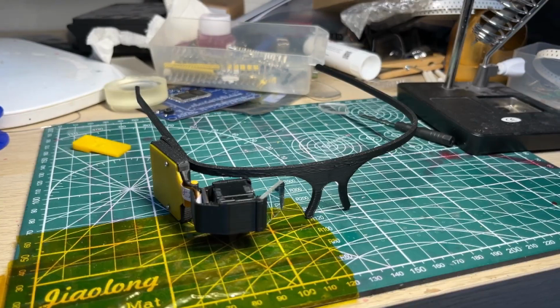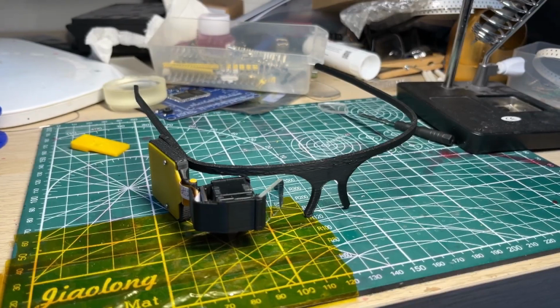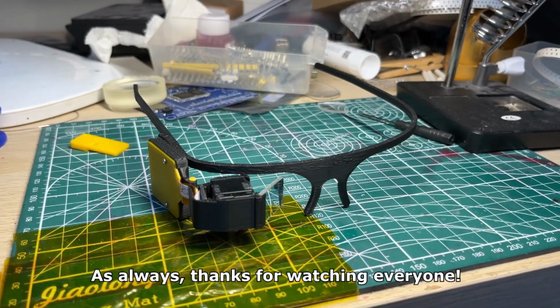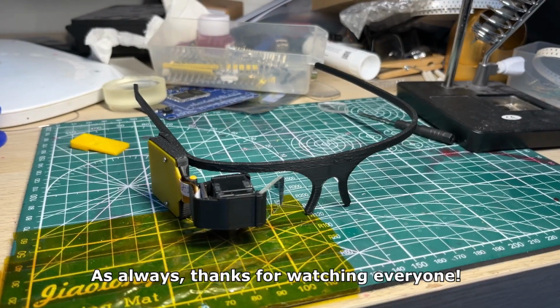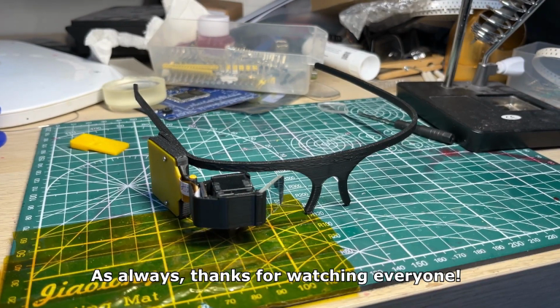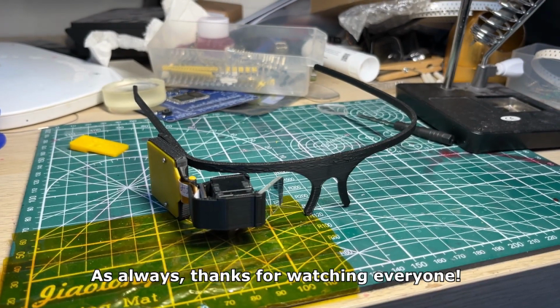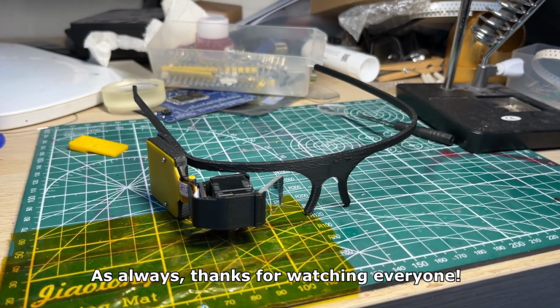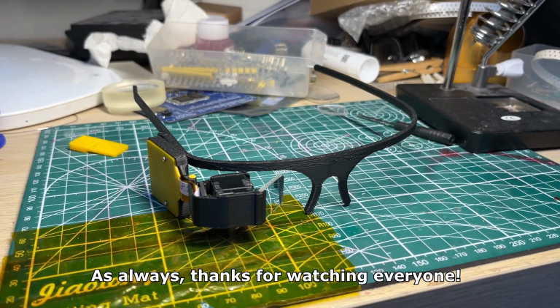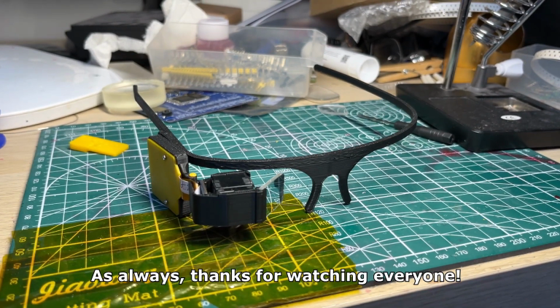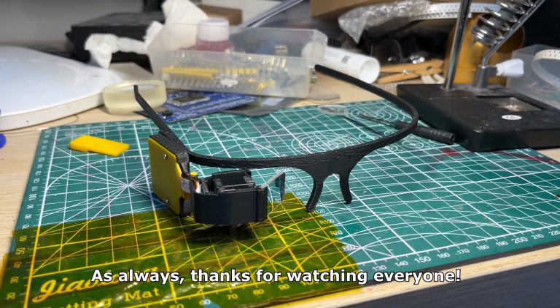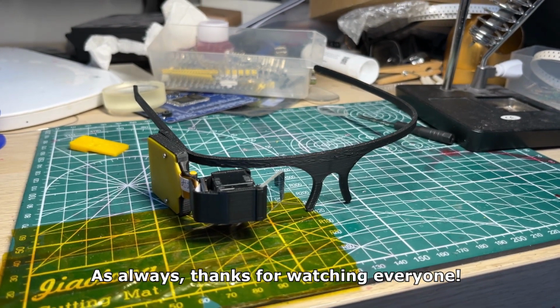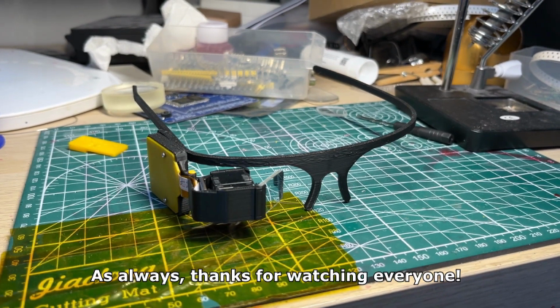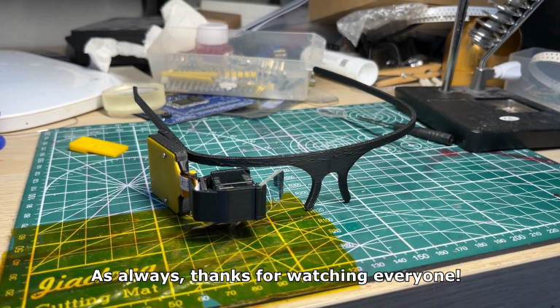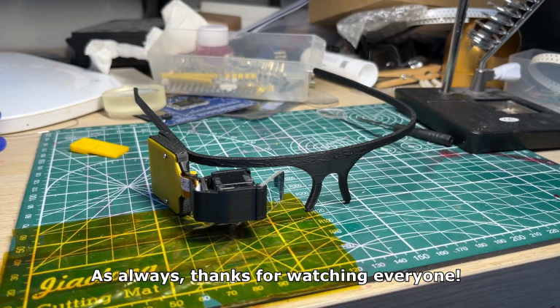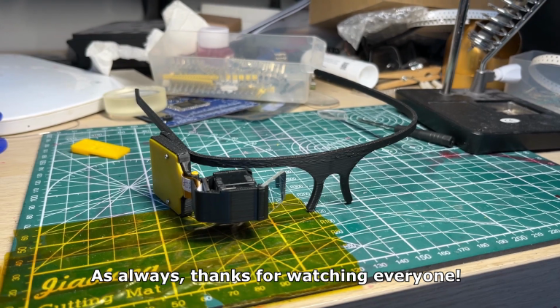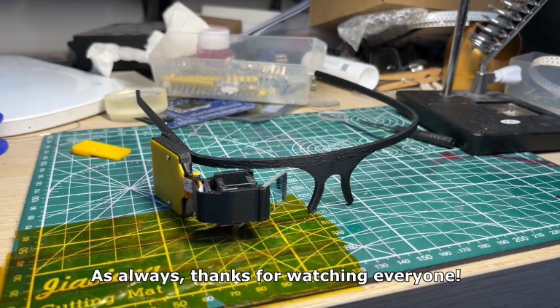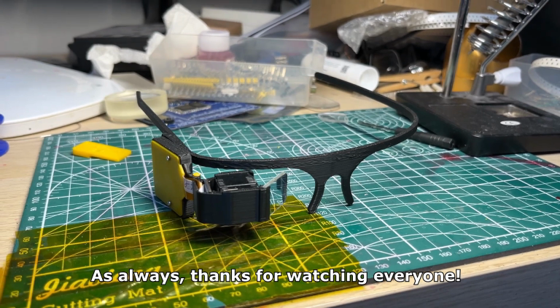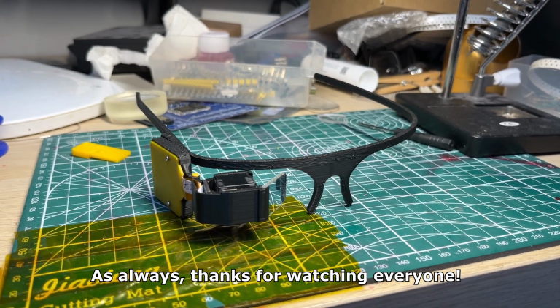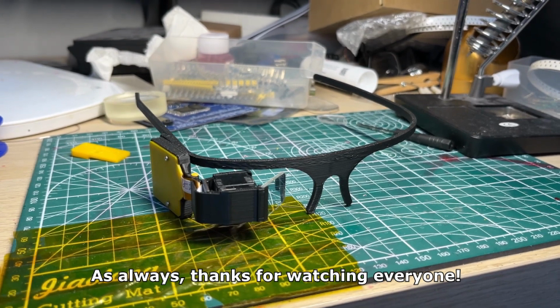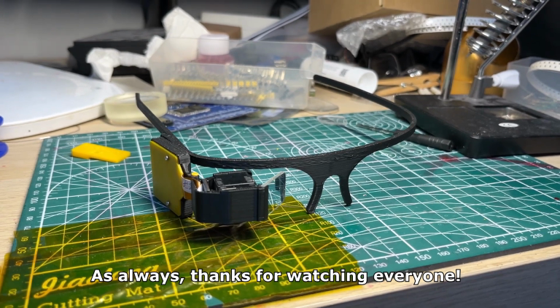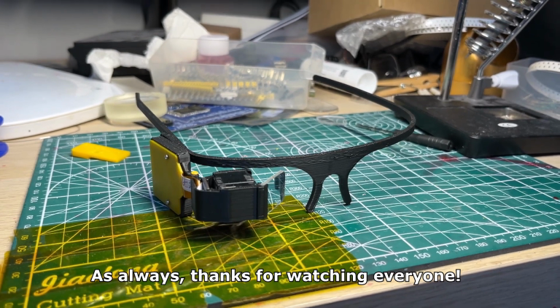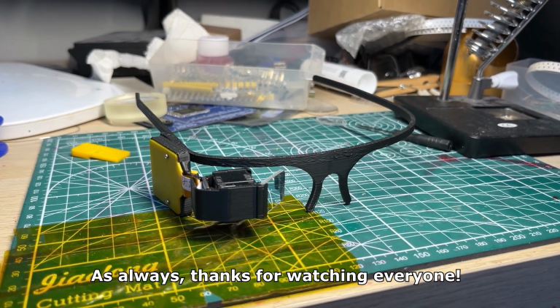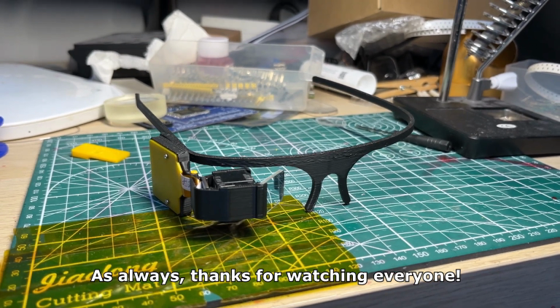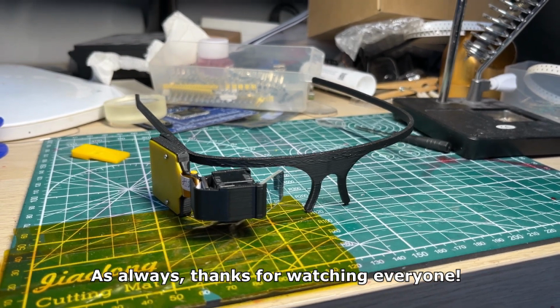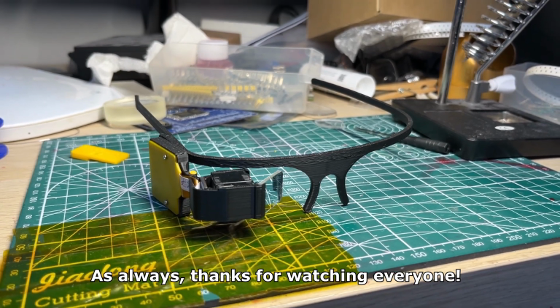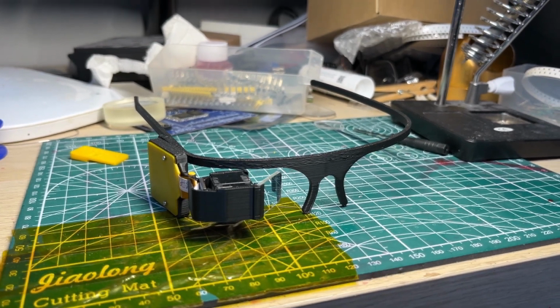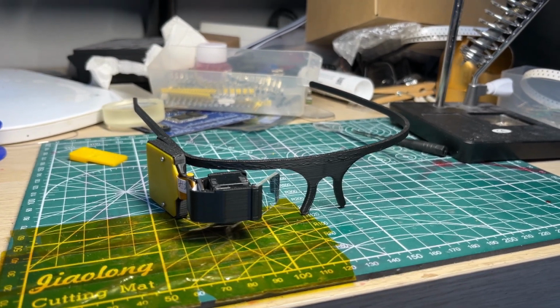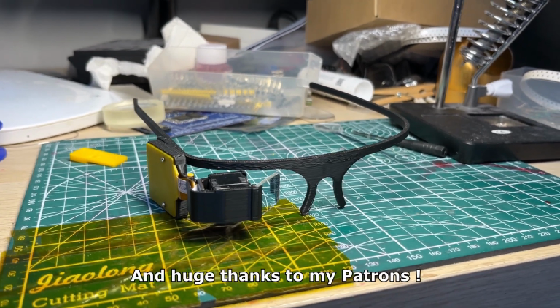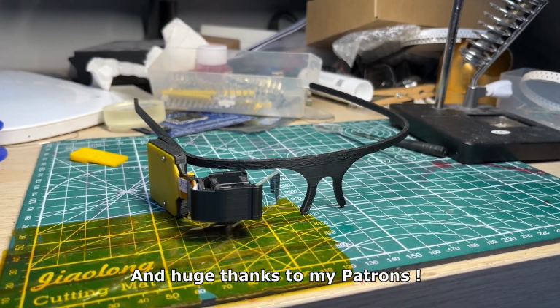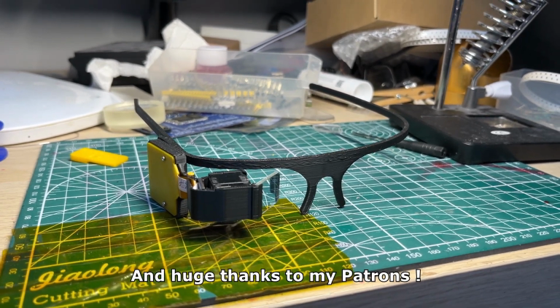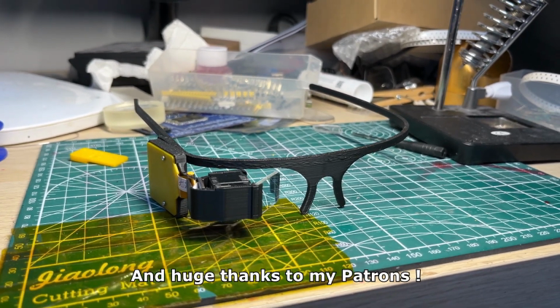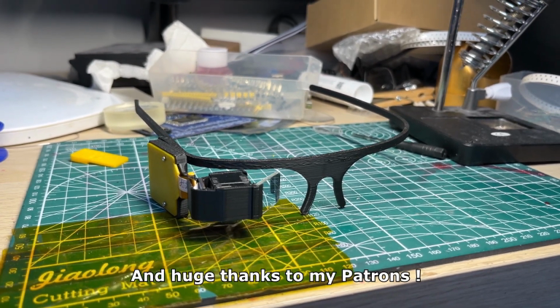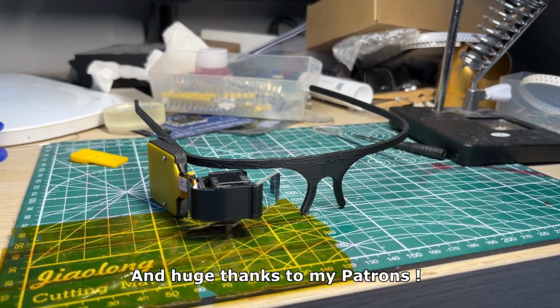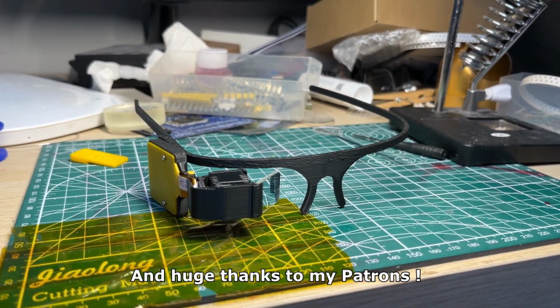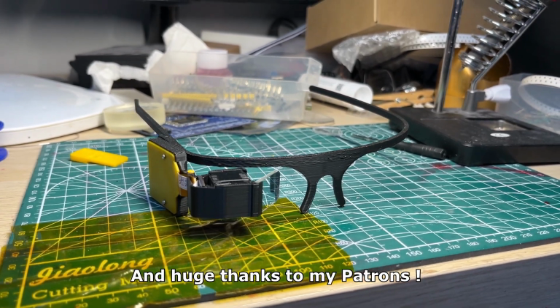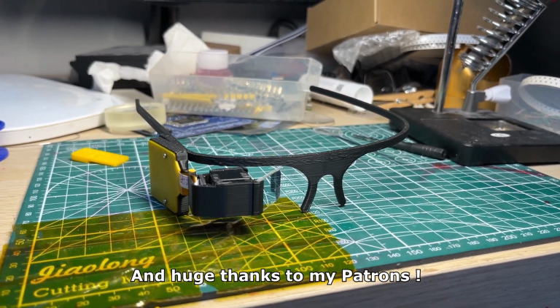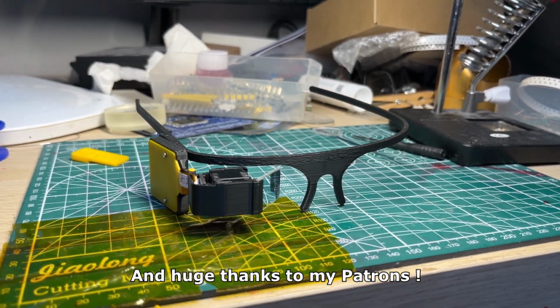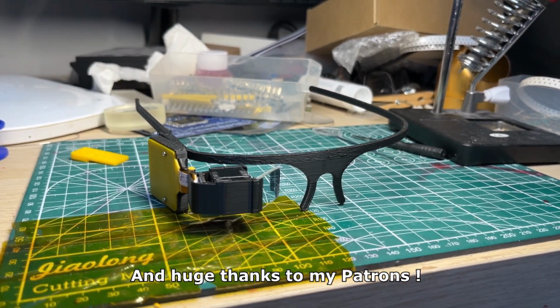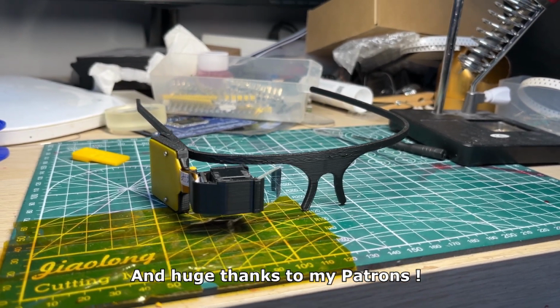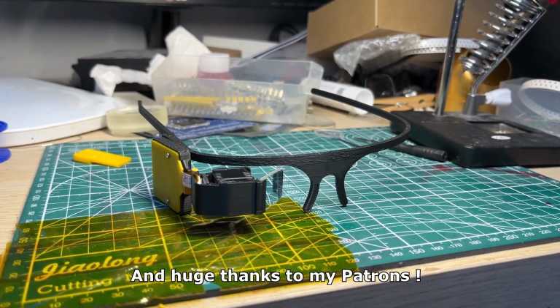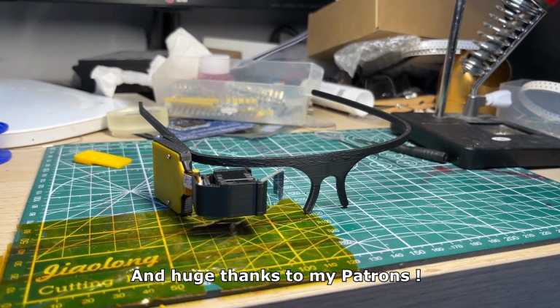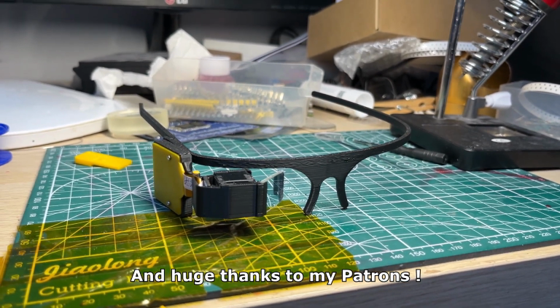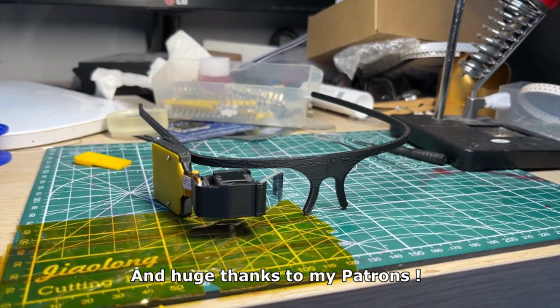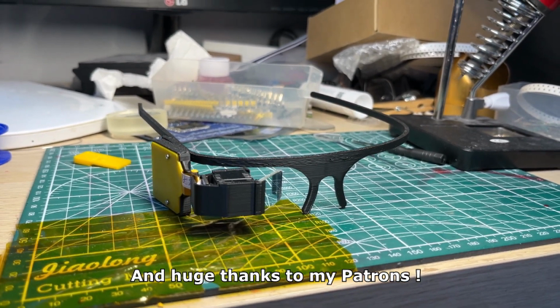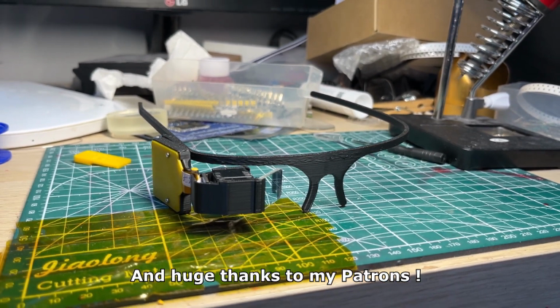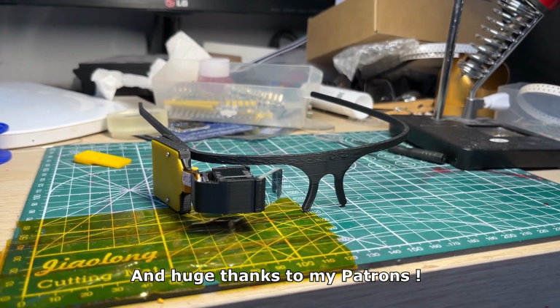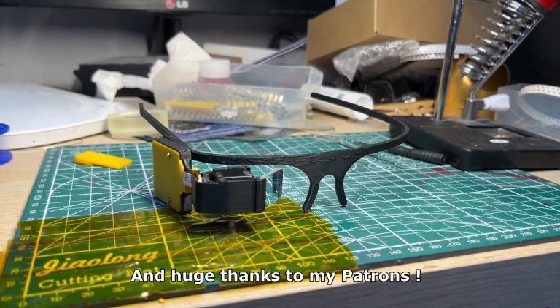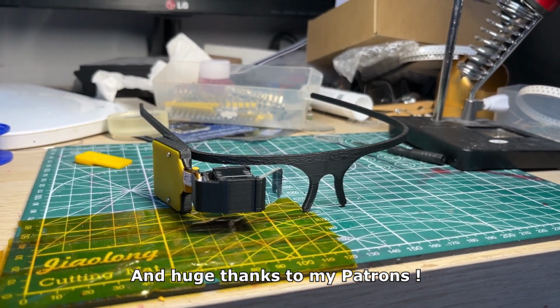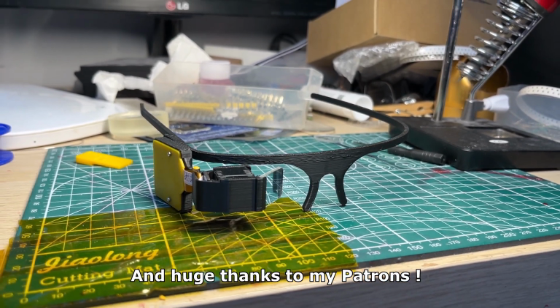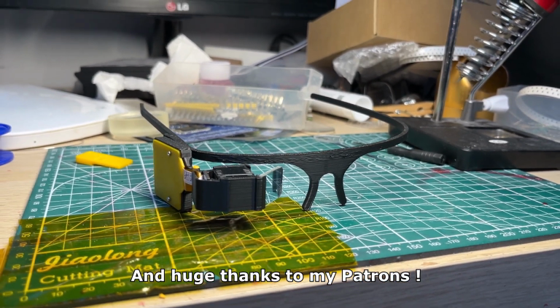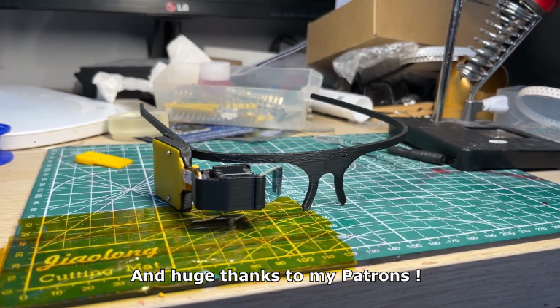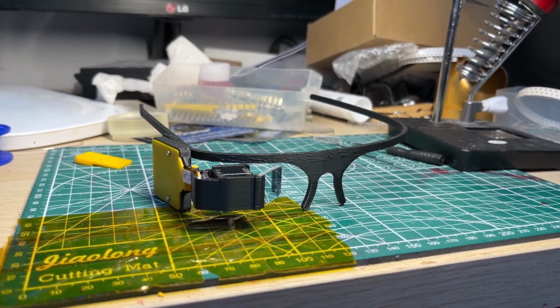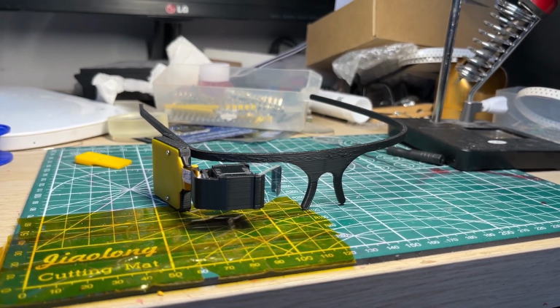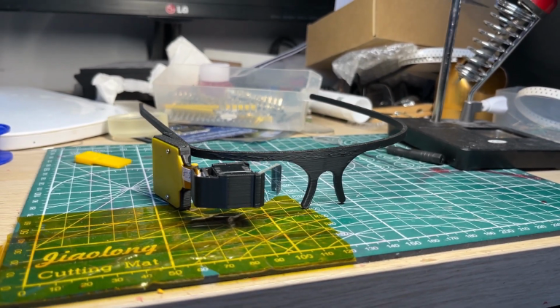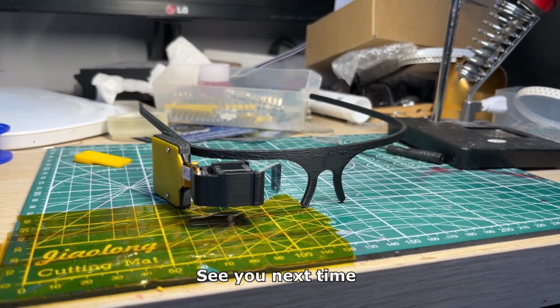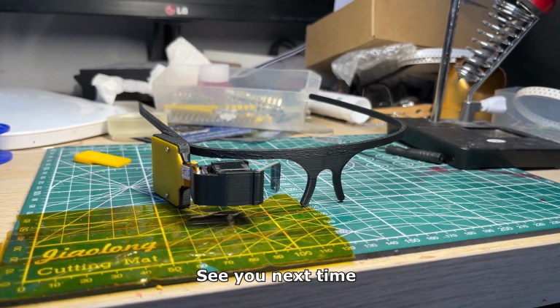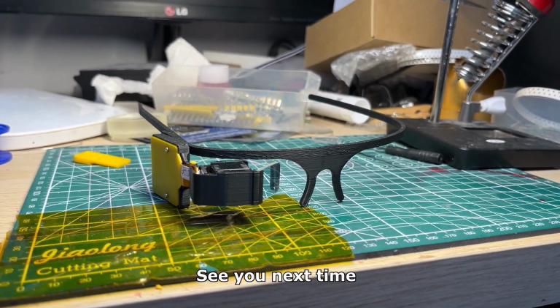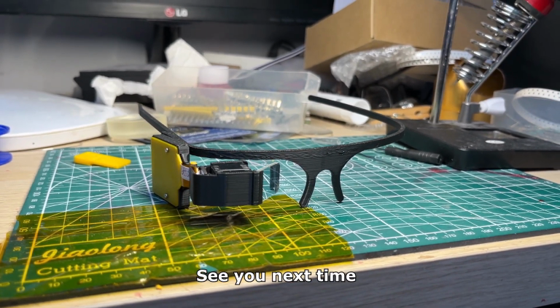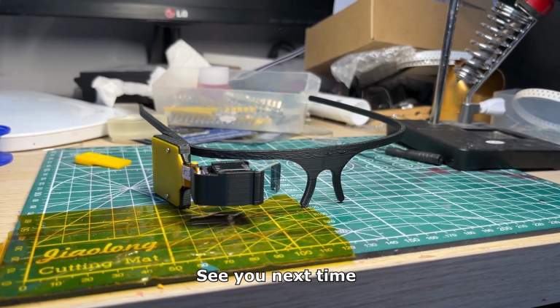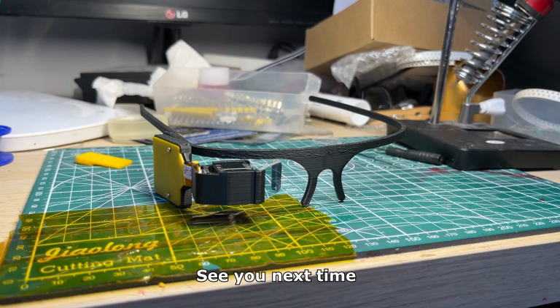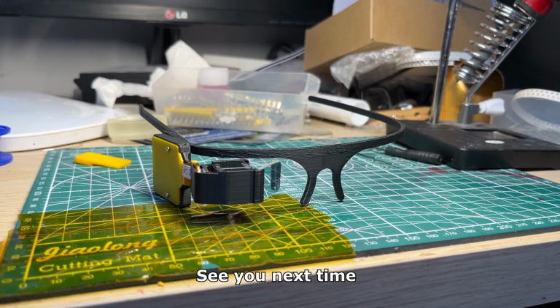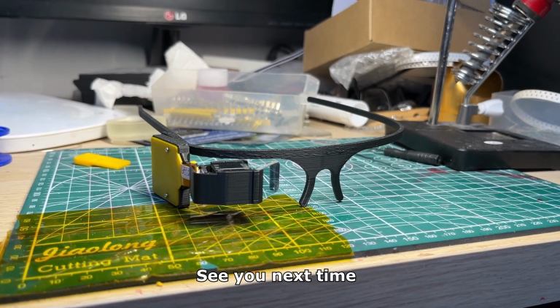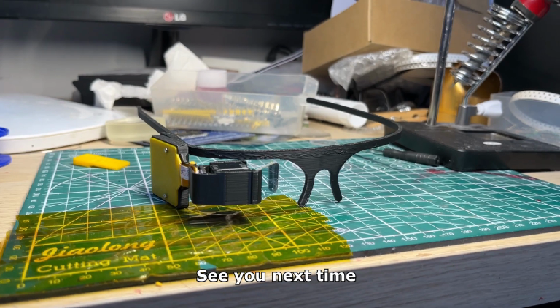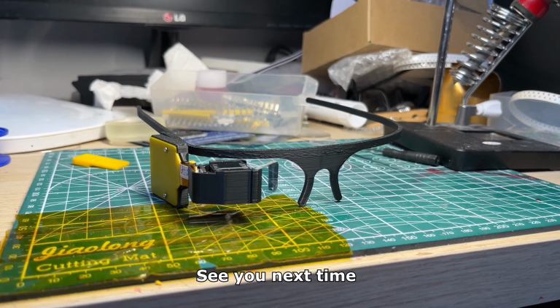As always, thanks for watching everyone, and huge thanks to my patrons. See you next time.